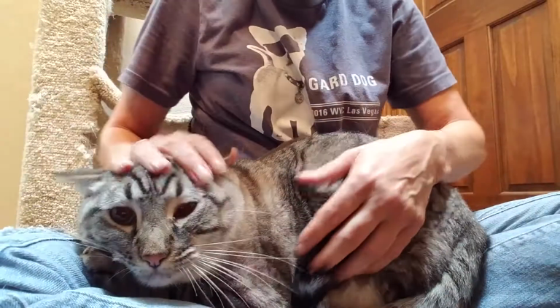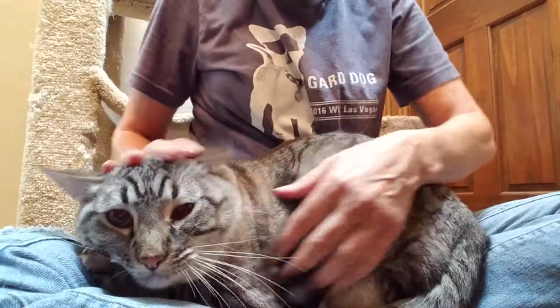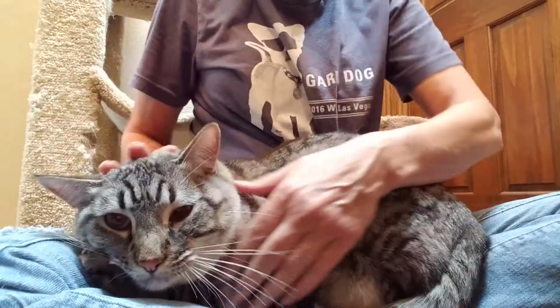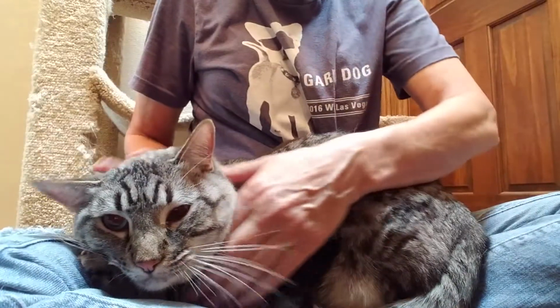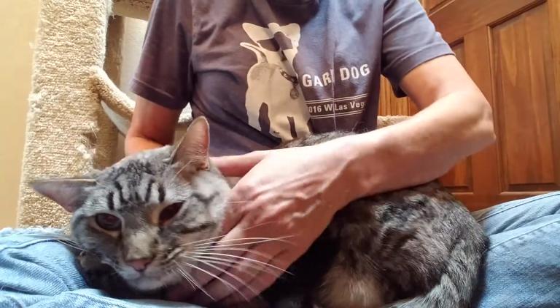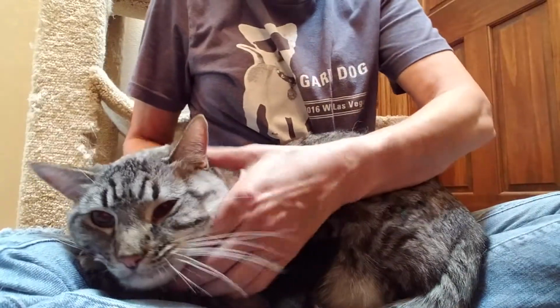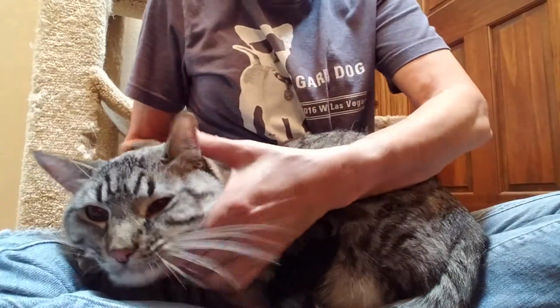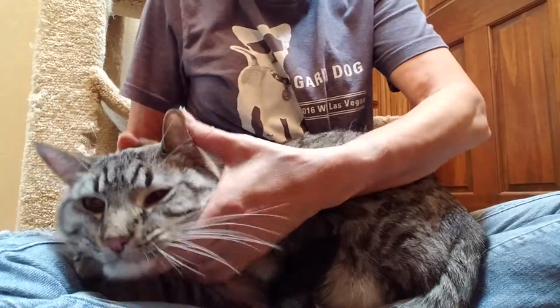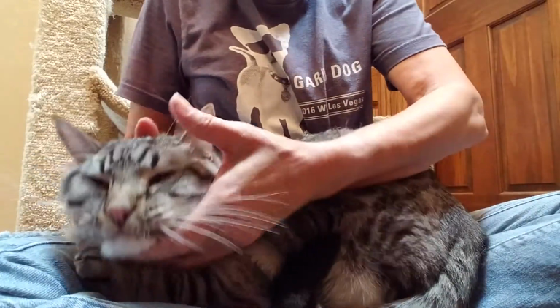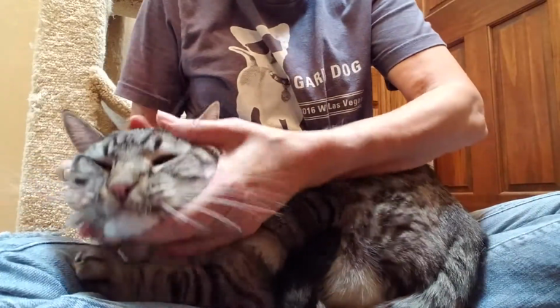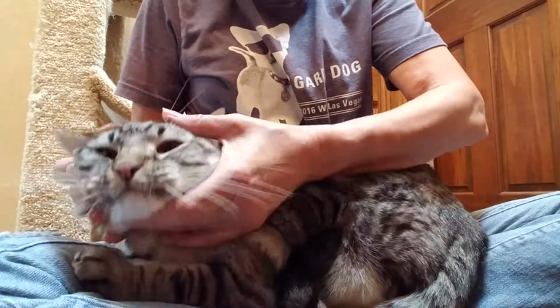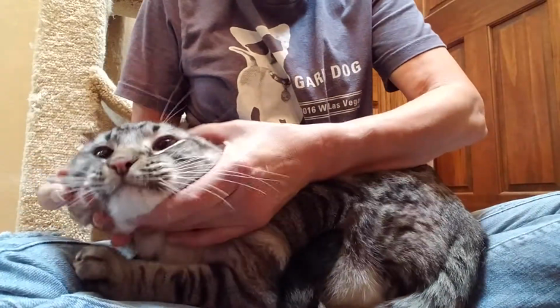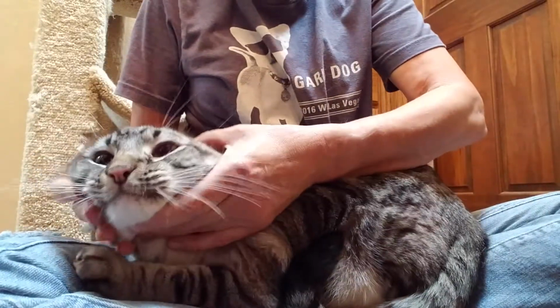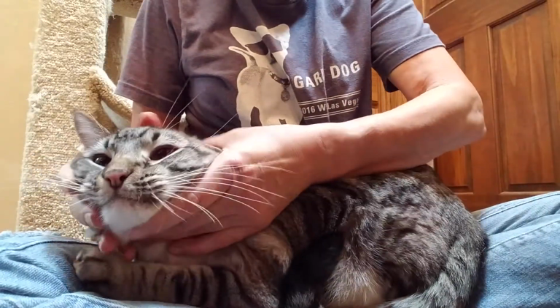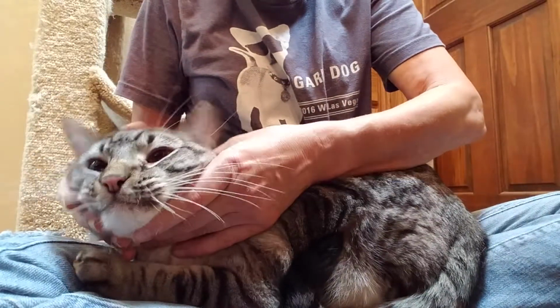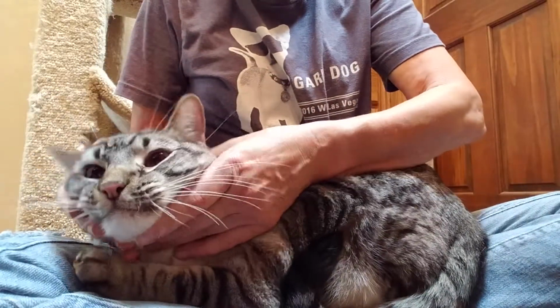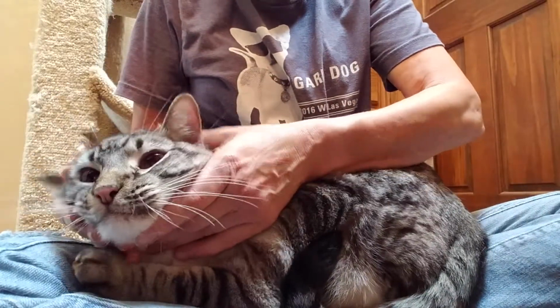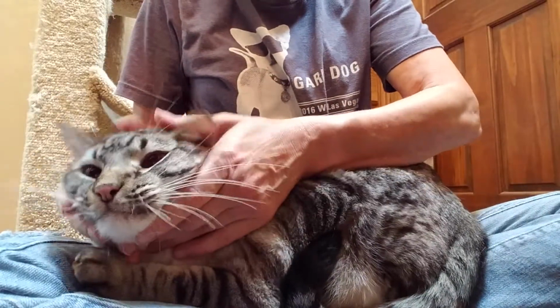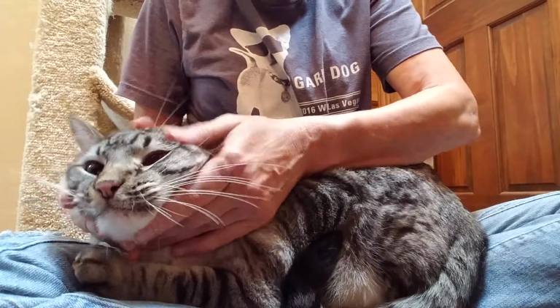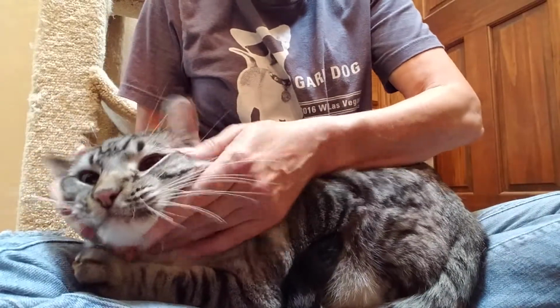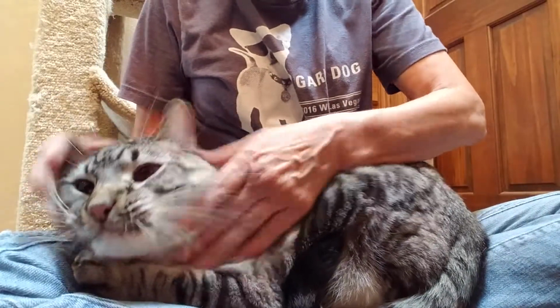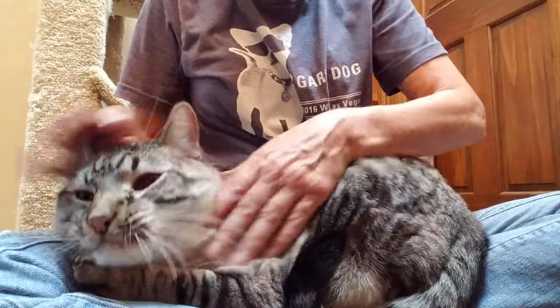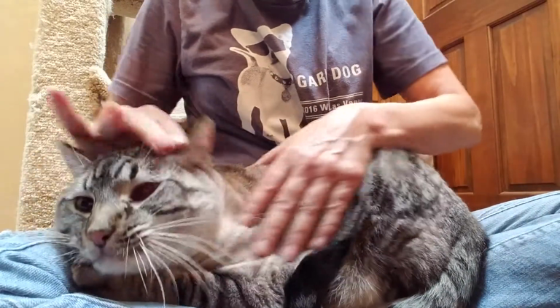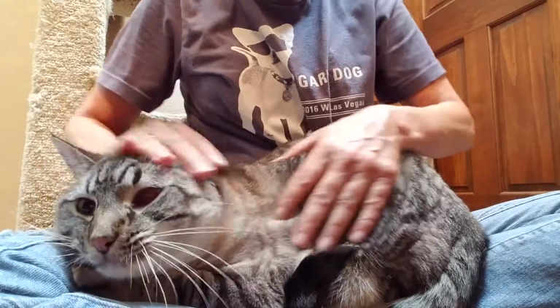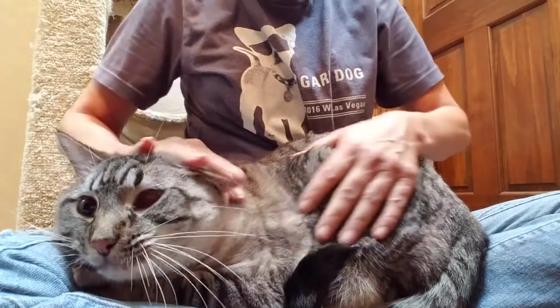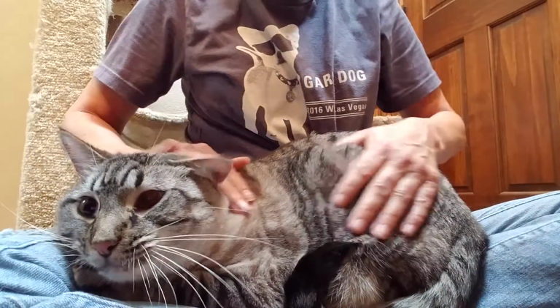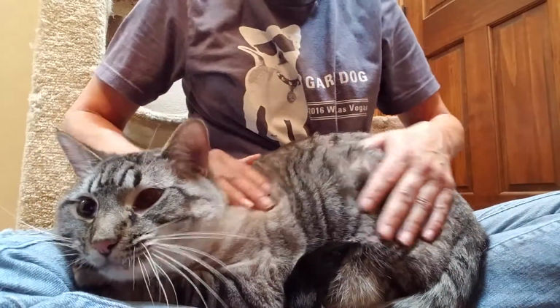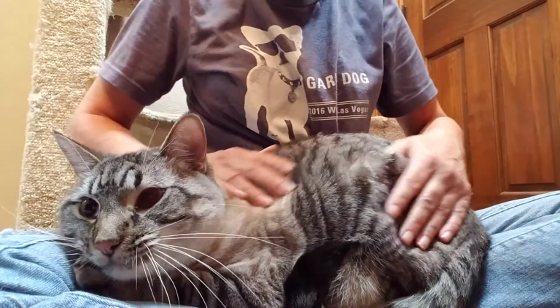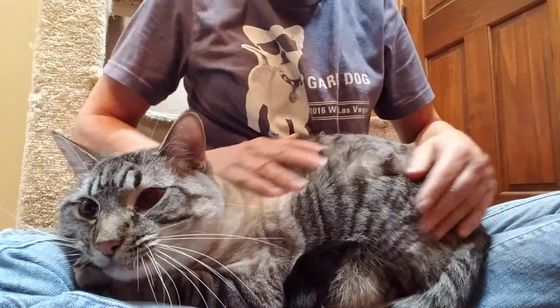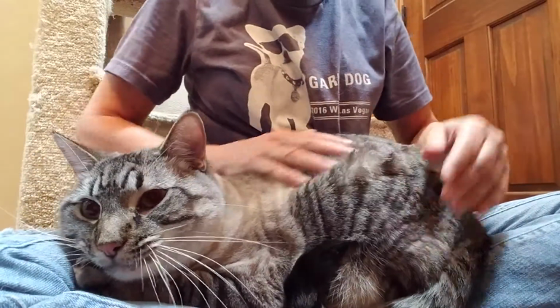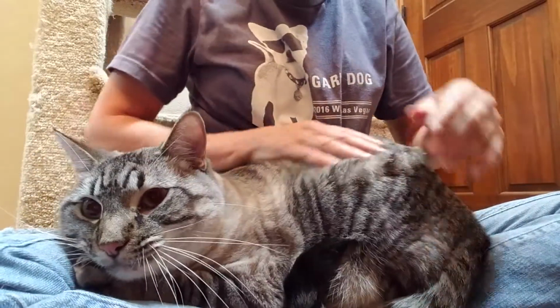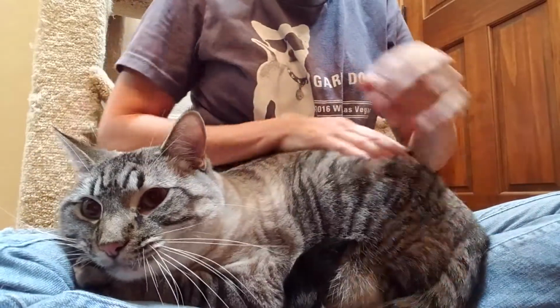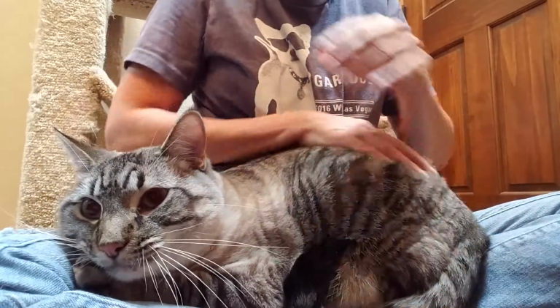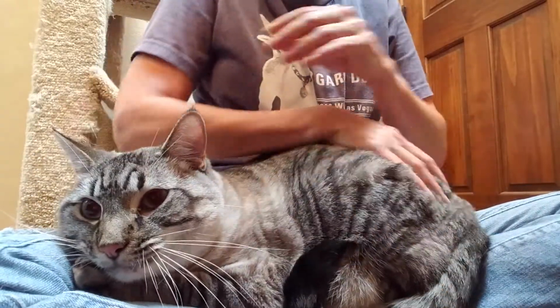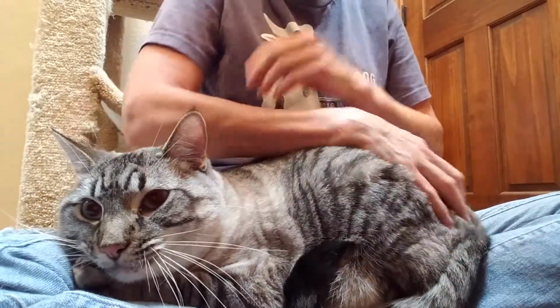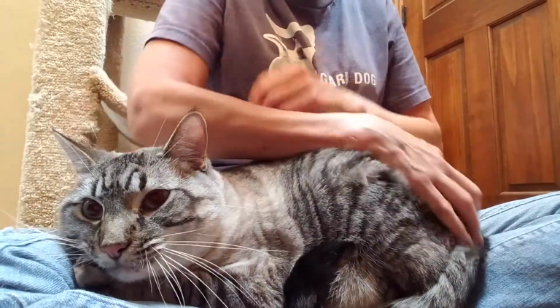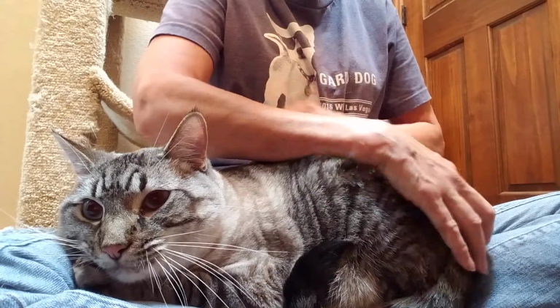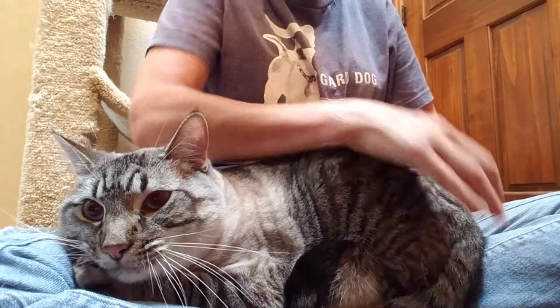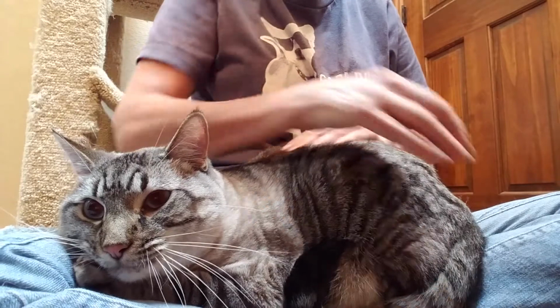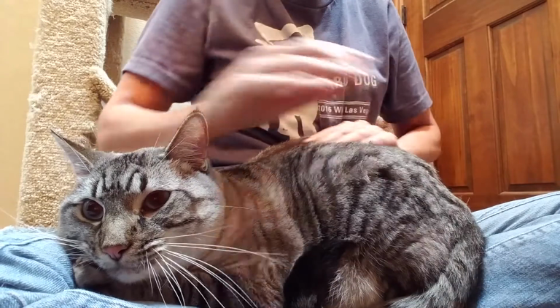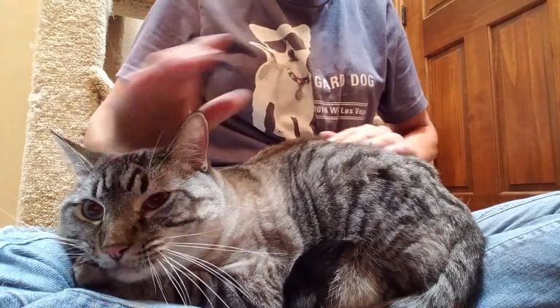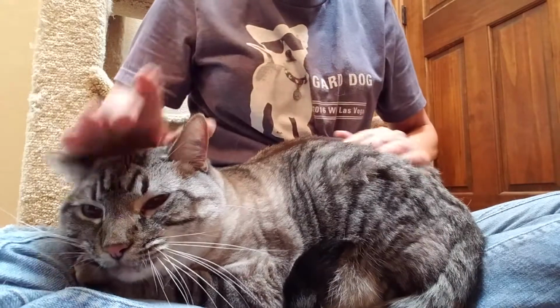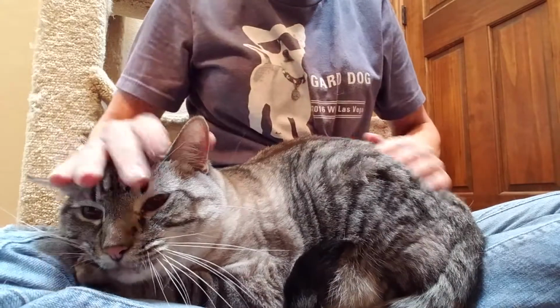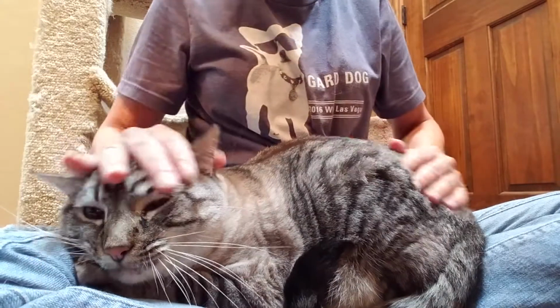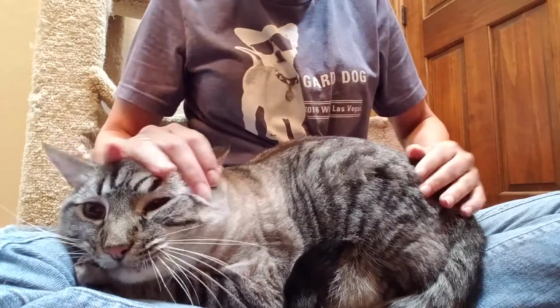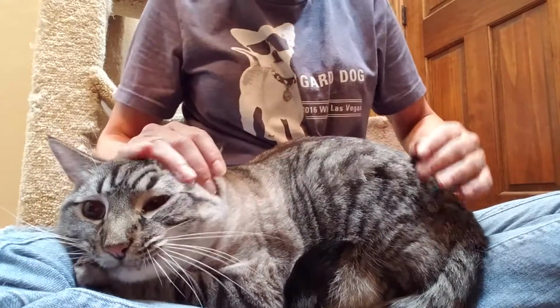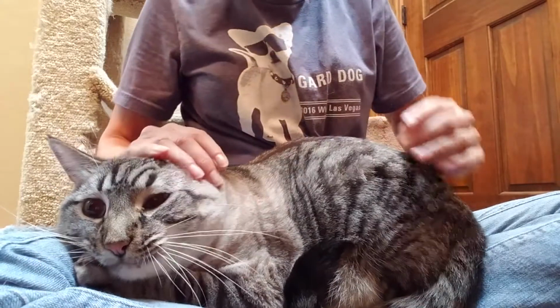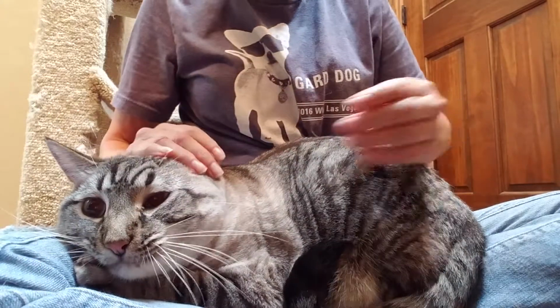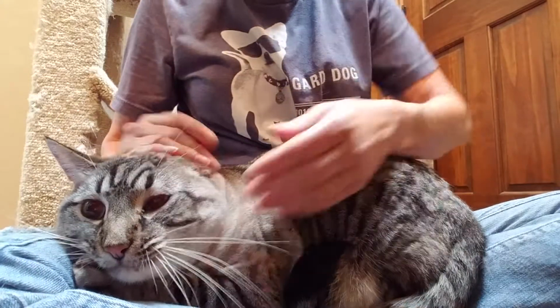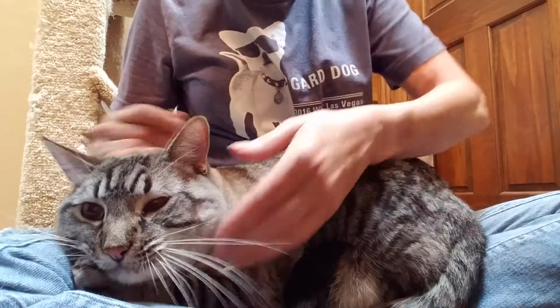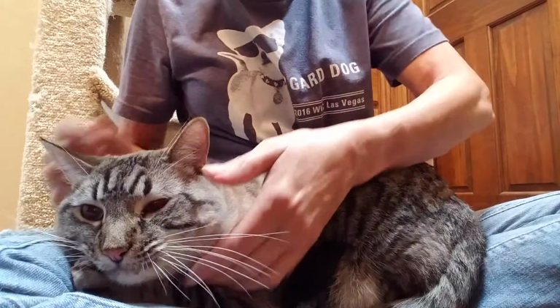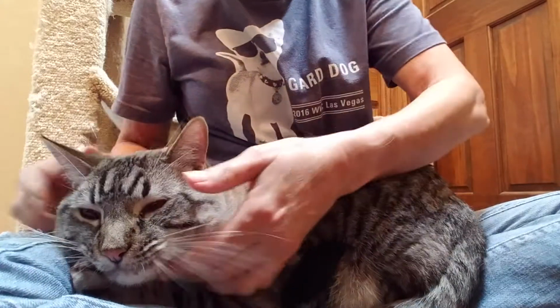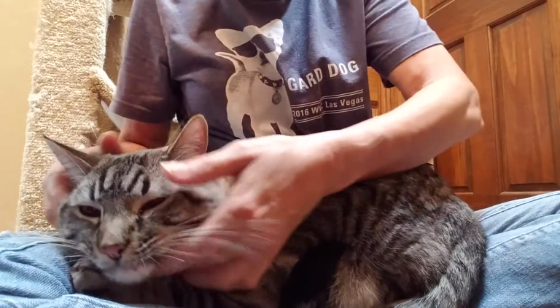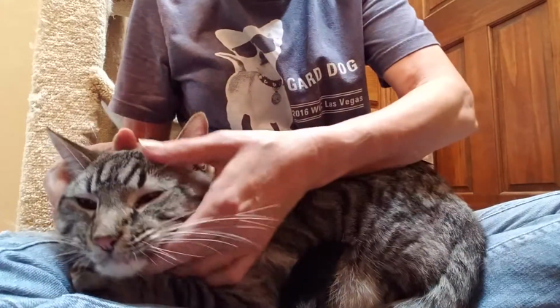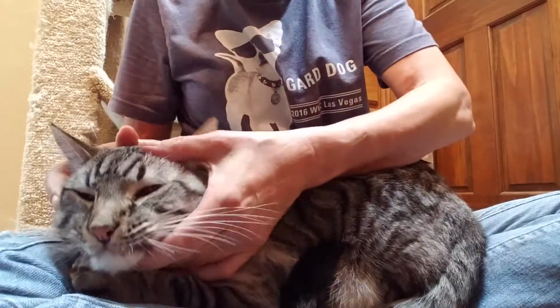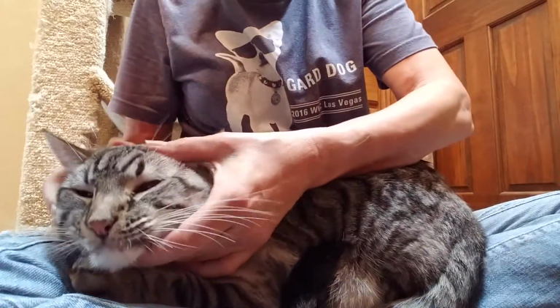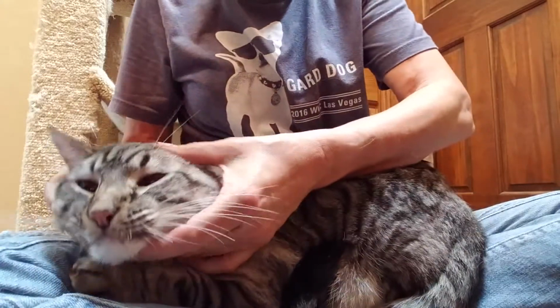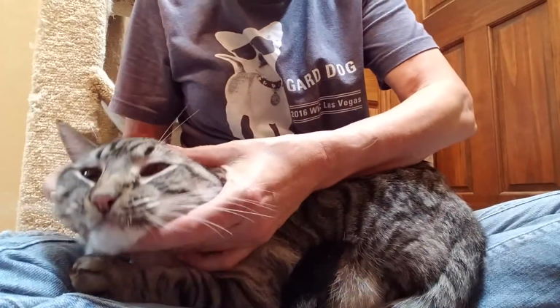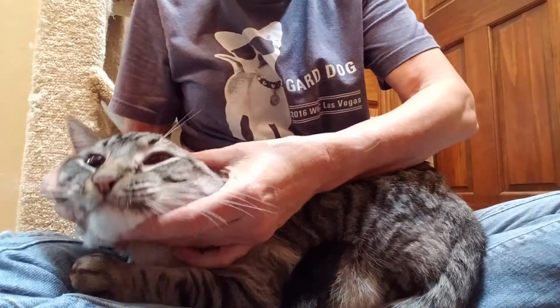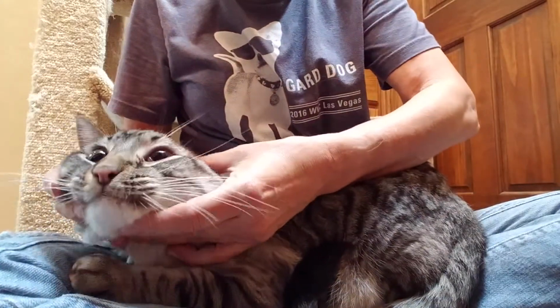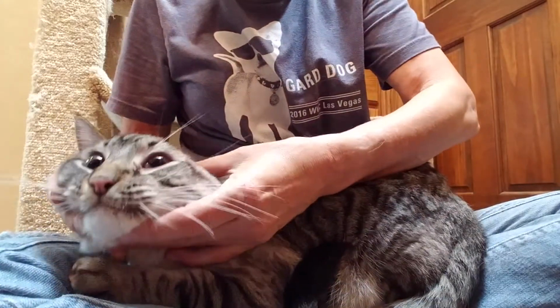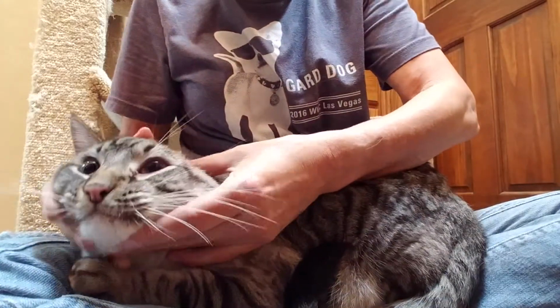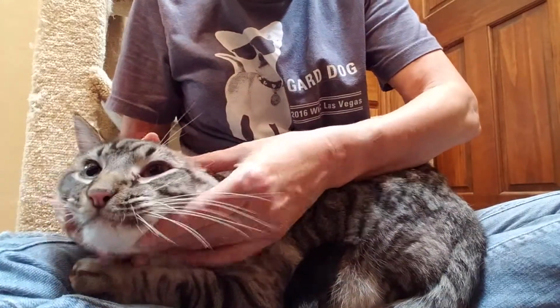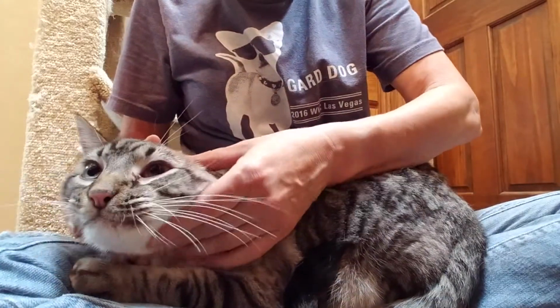Well, here he is. This is Louie. He's super scared but very pretty. He still has his big blue eyes.